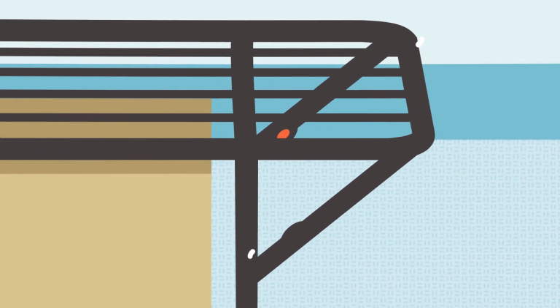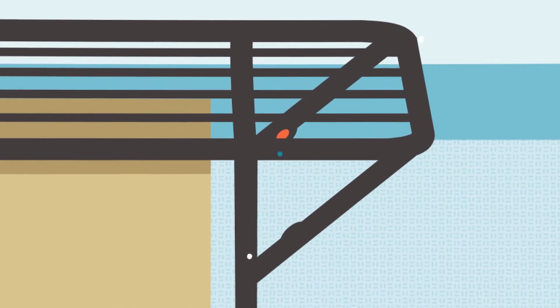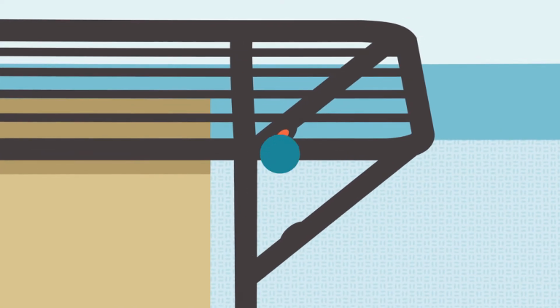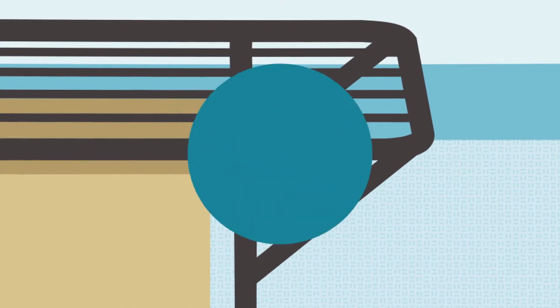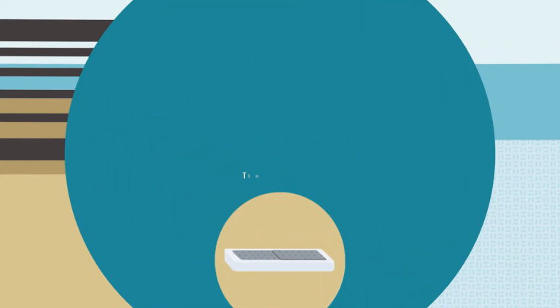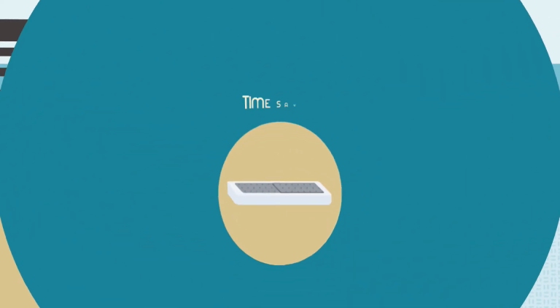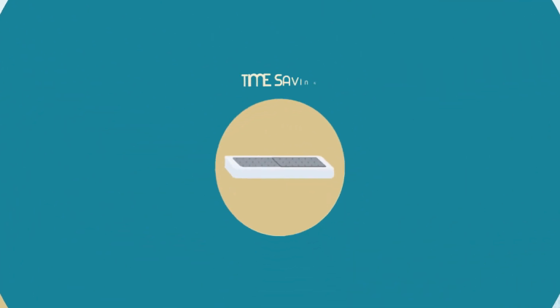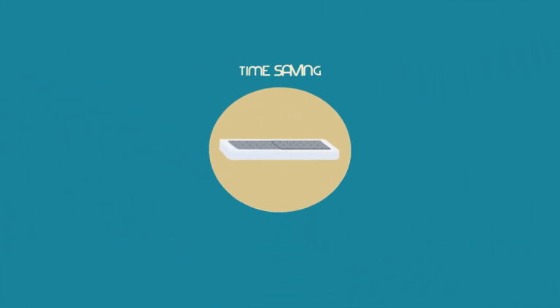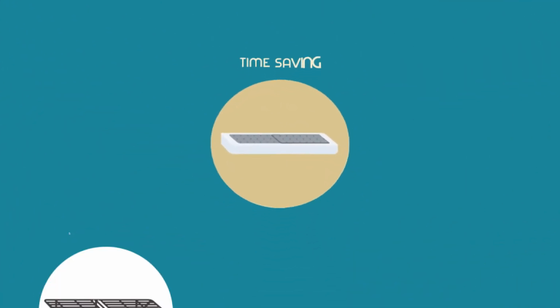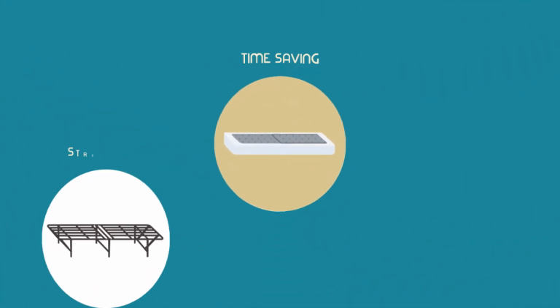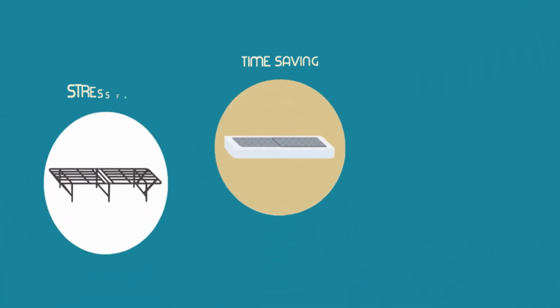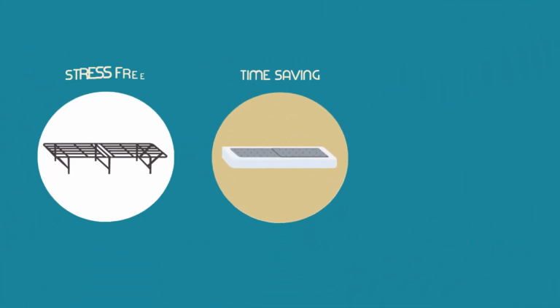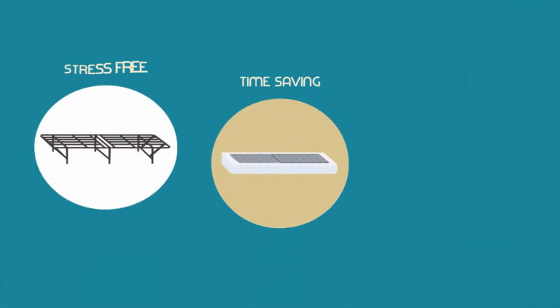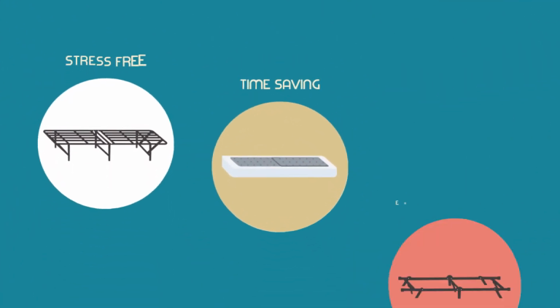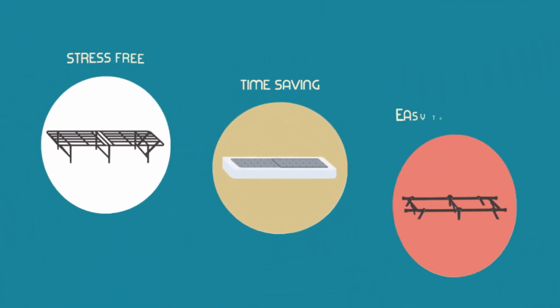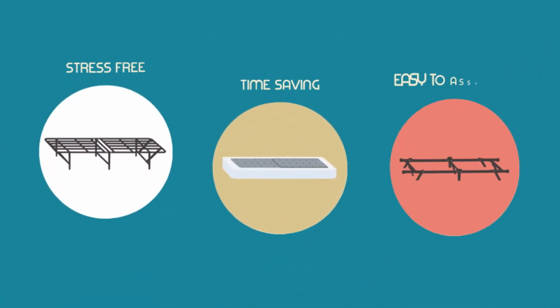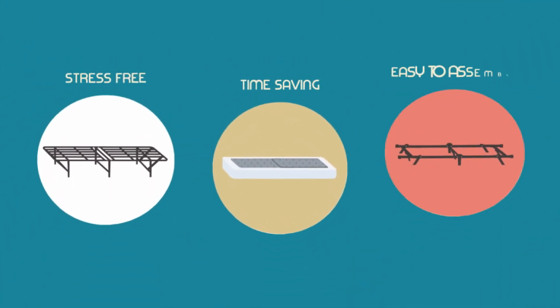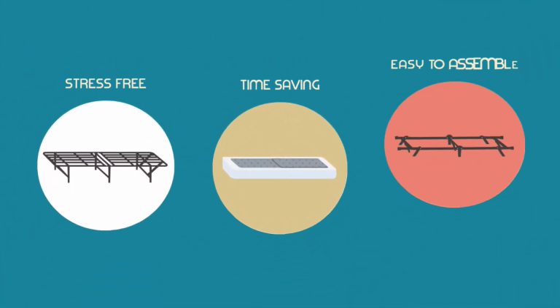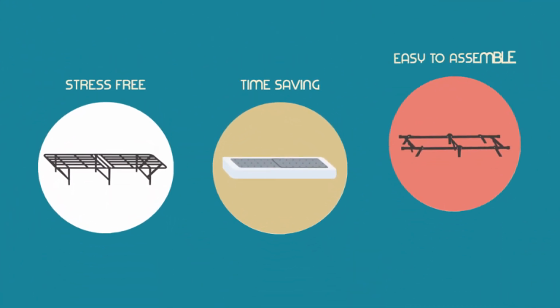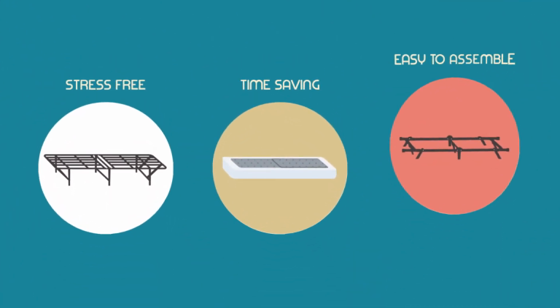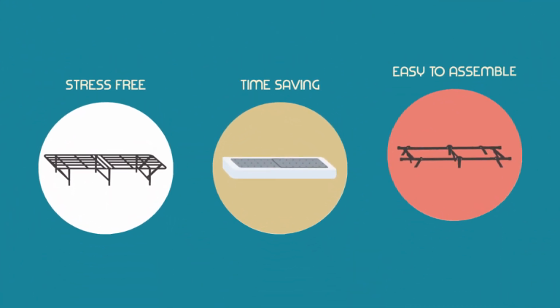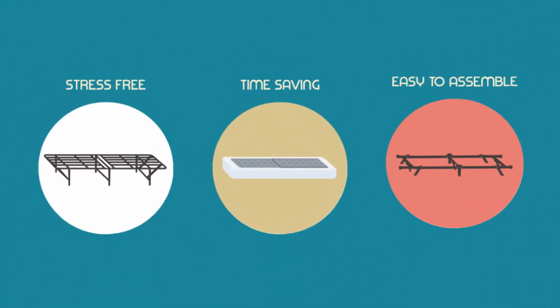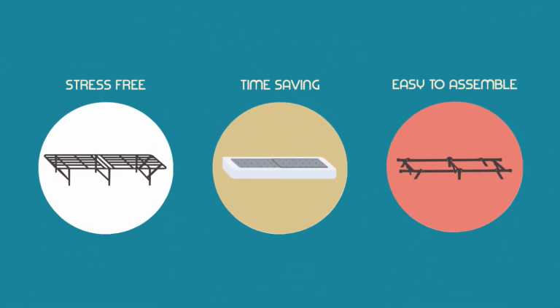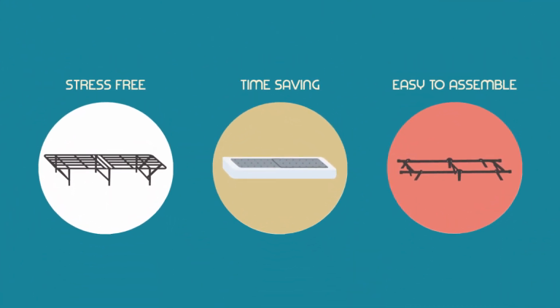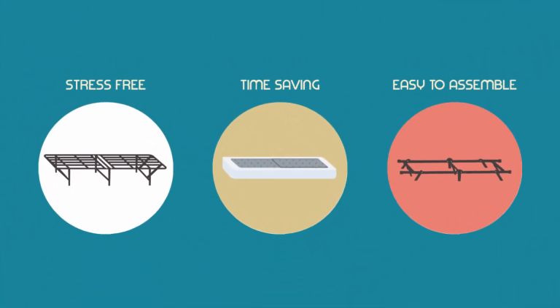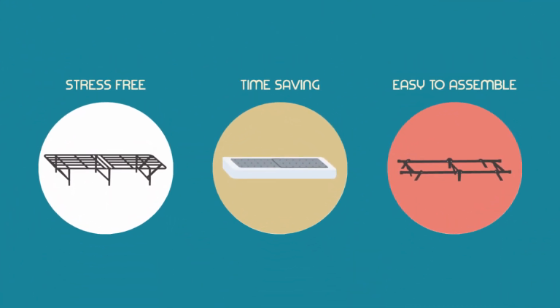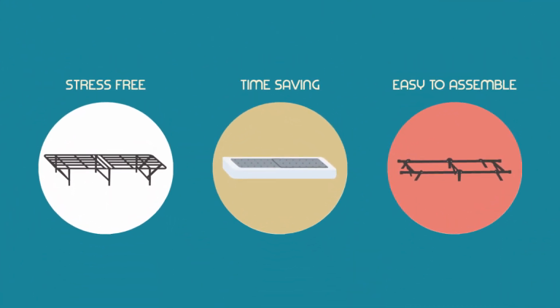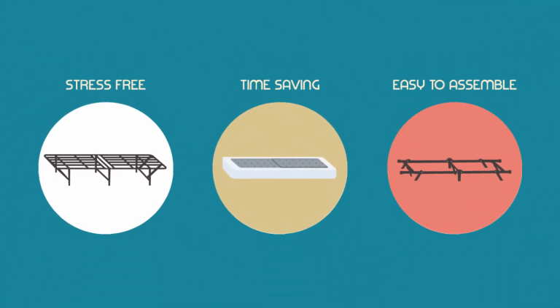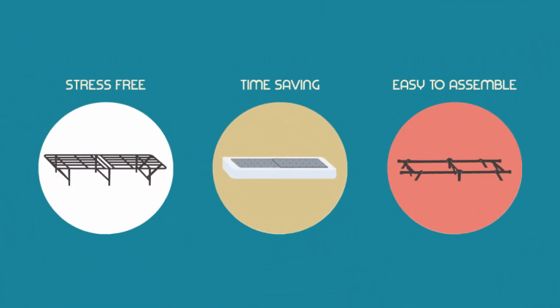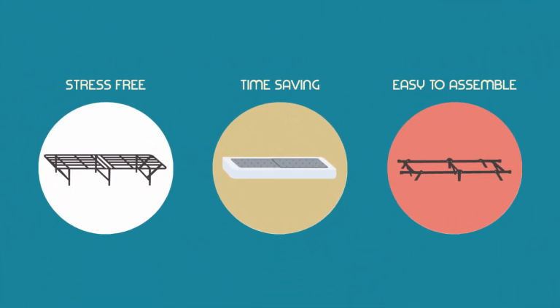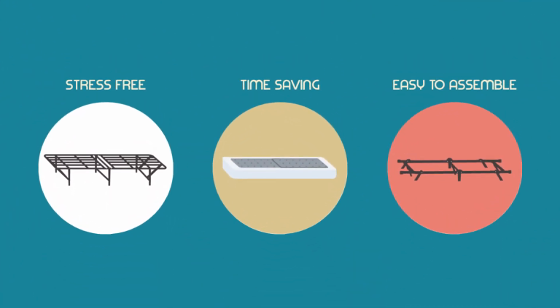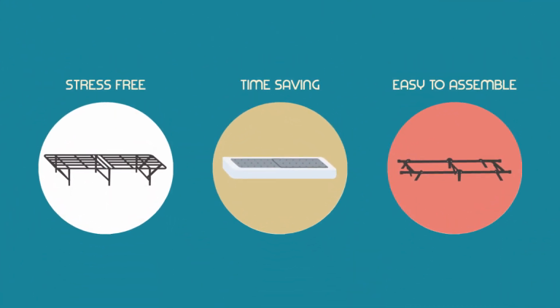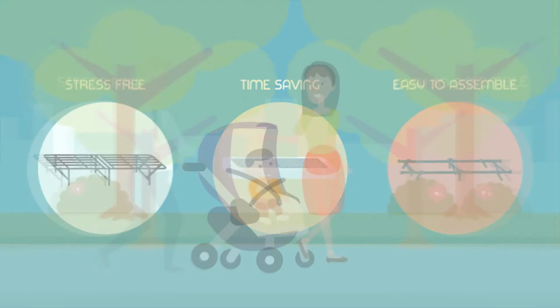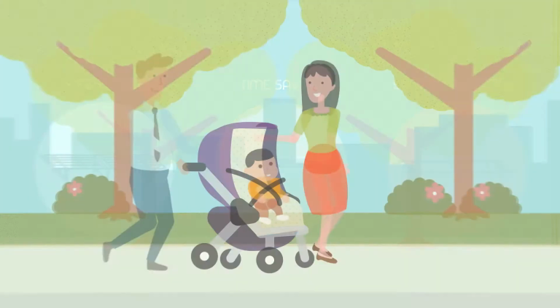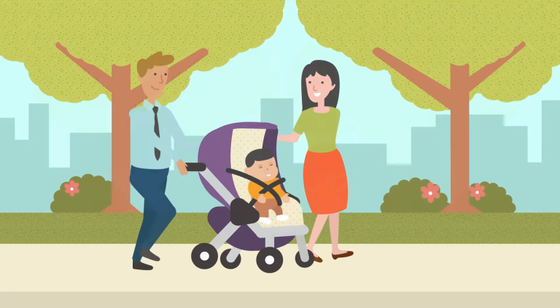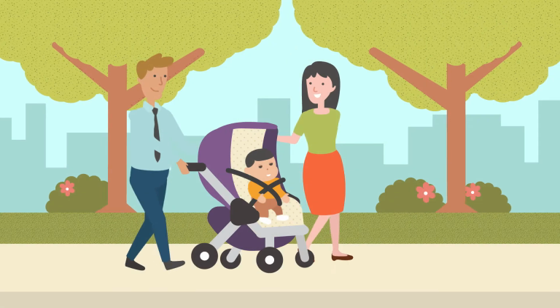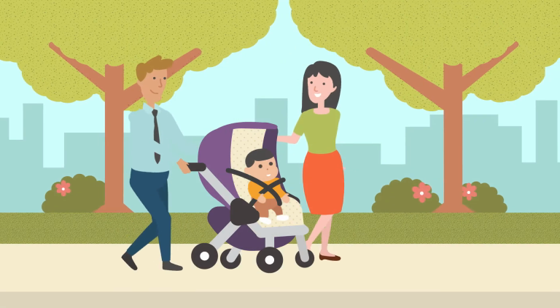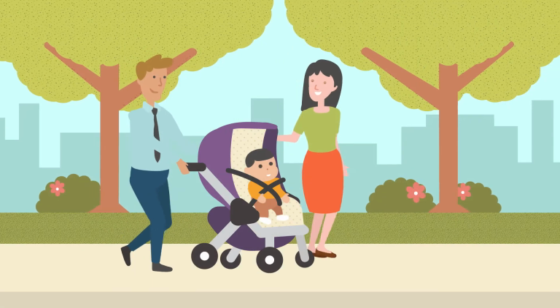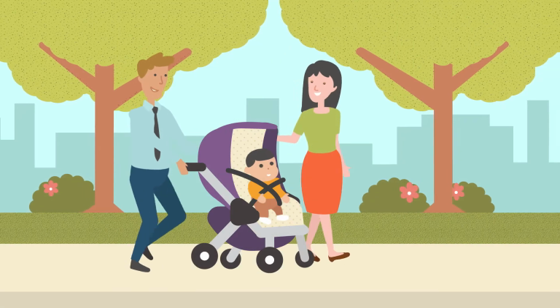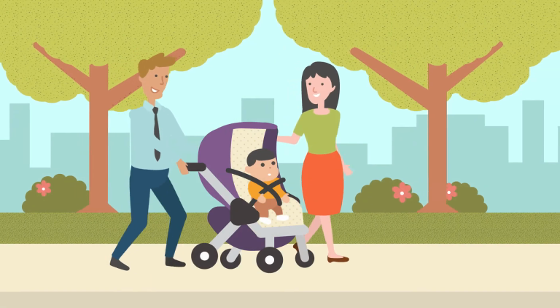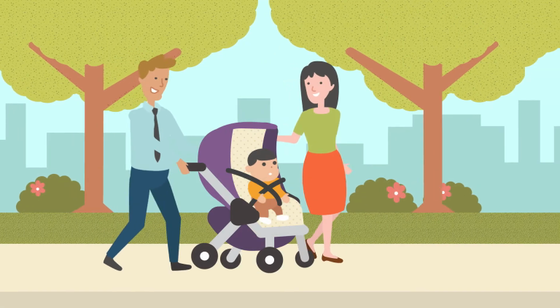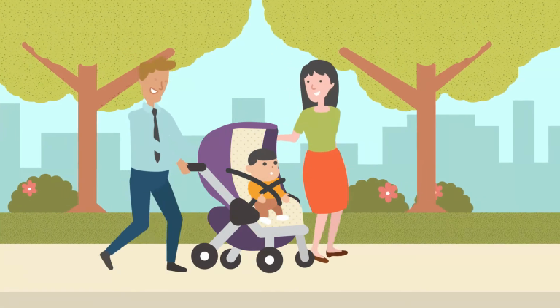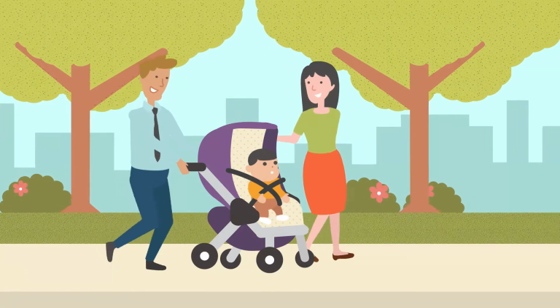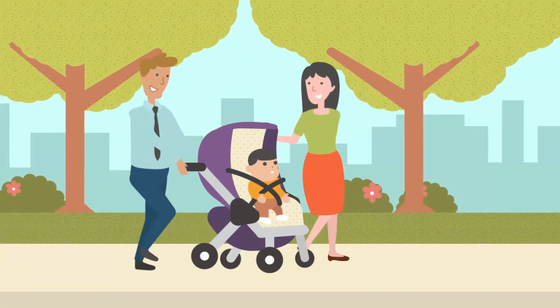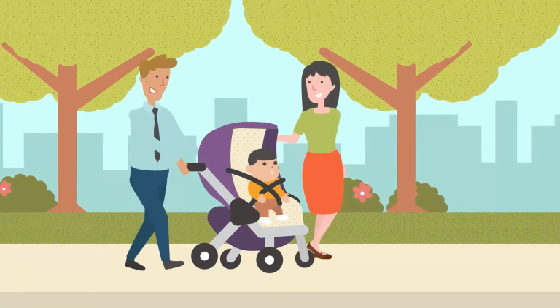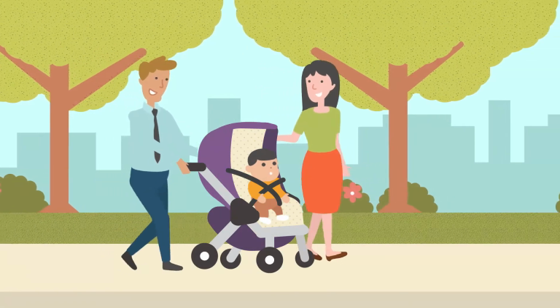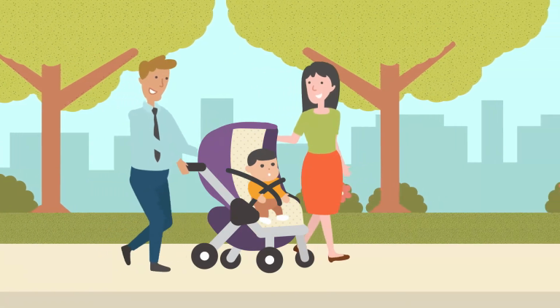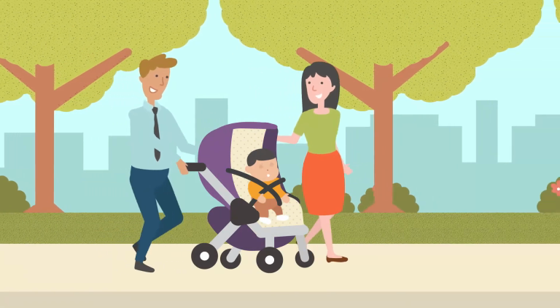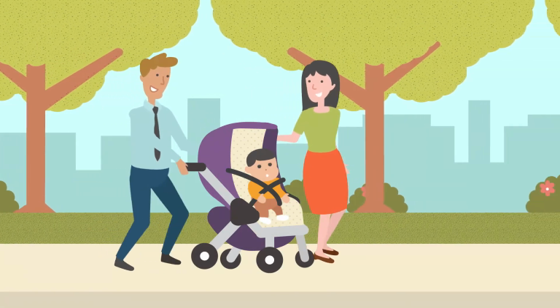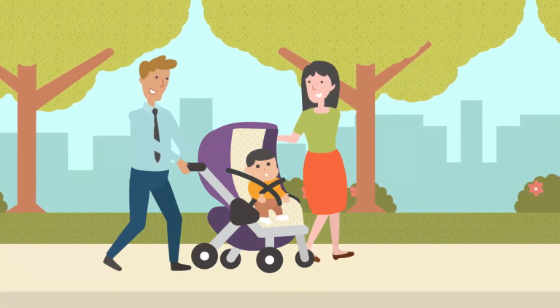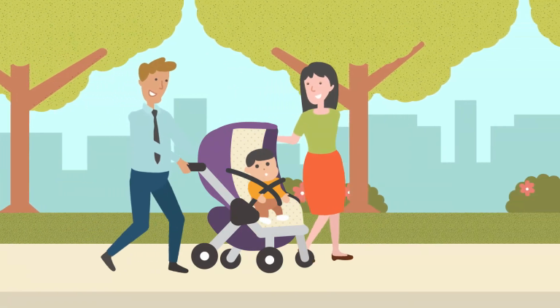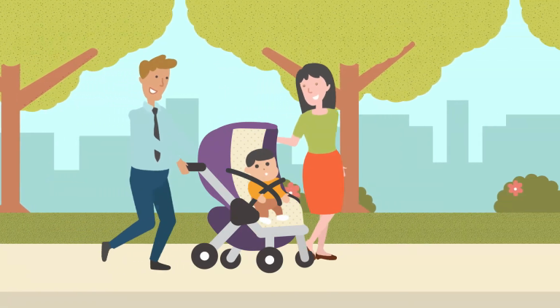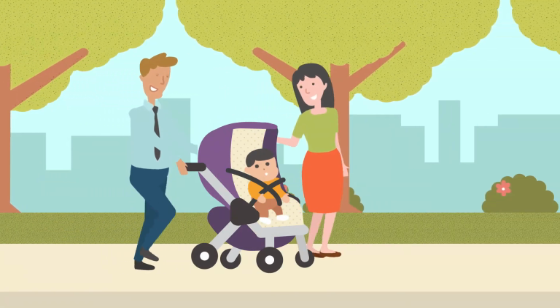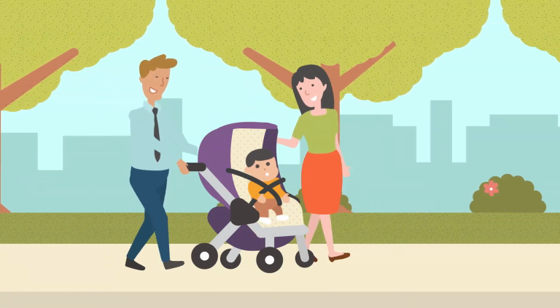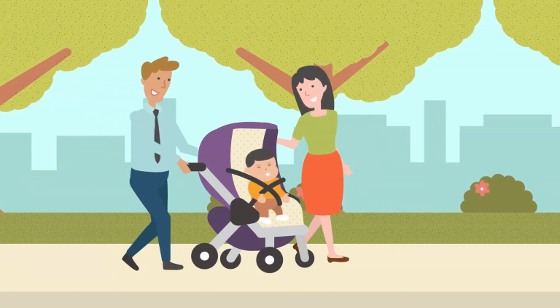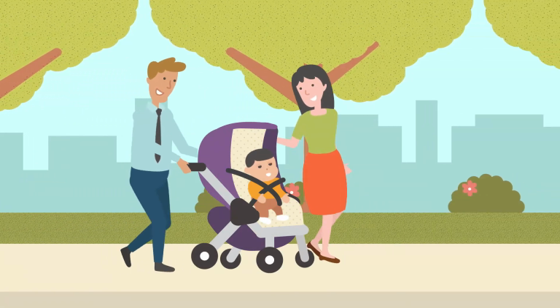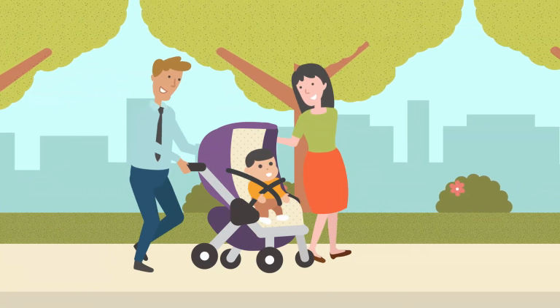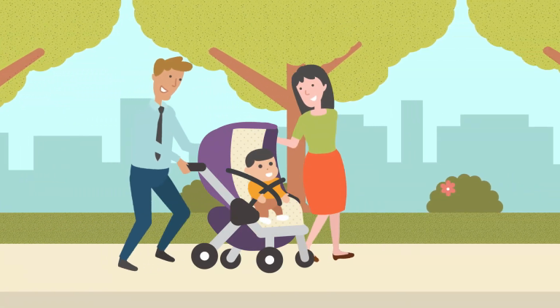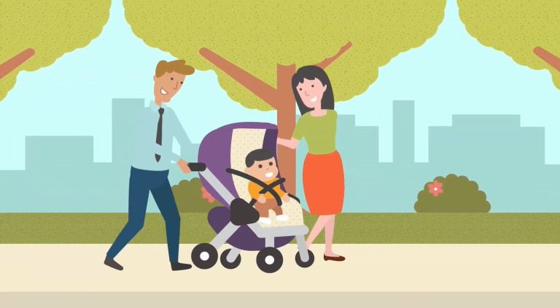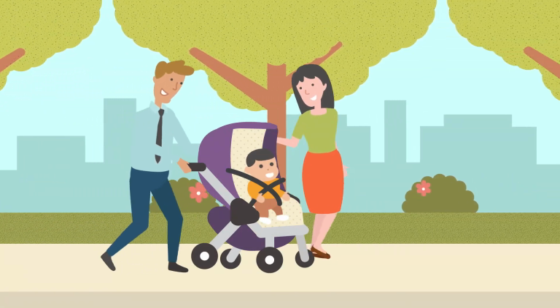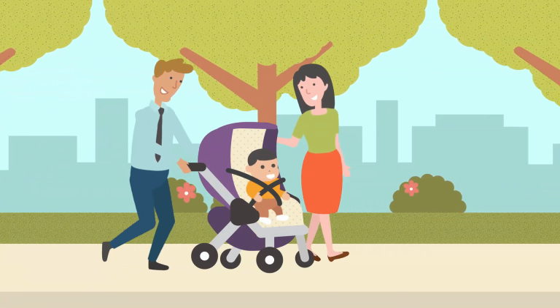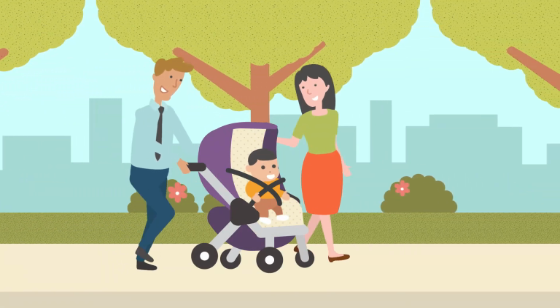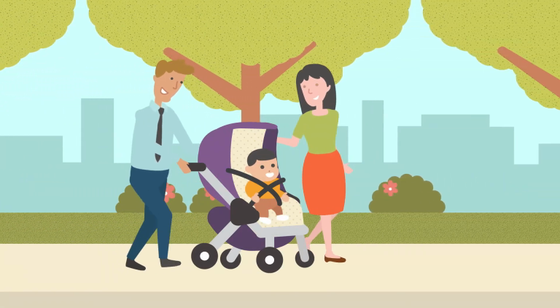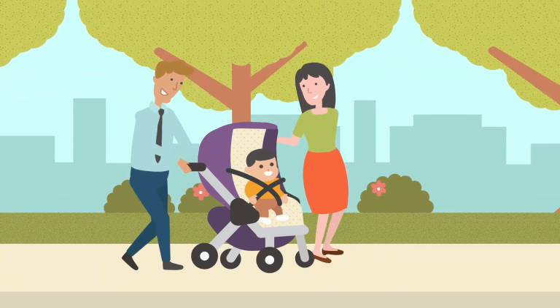With our time-saving, stress-free, and easy-to-assemble products, you'll be spending your time doing more important things than putting furniture together.